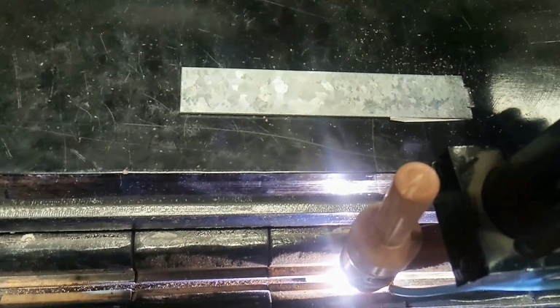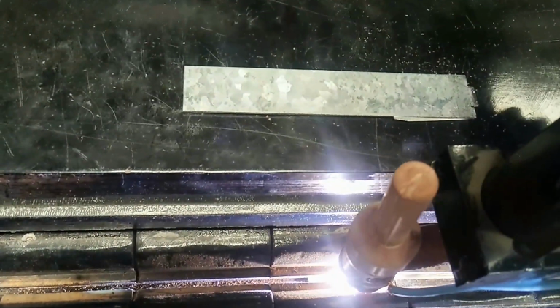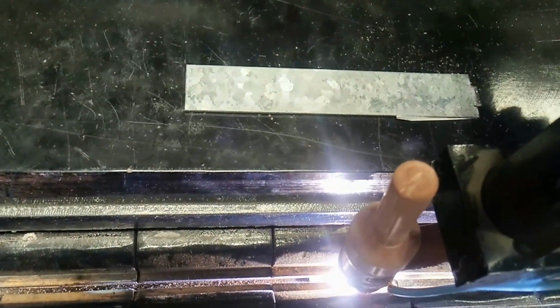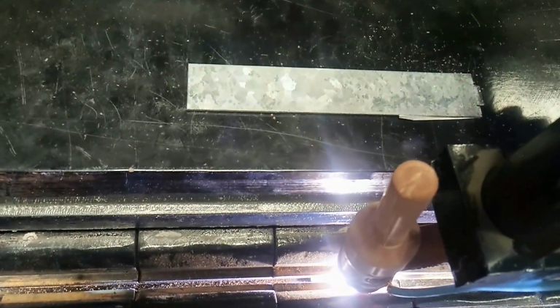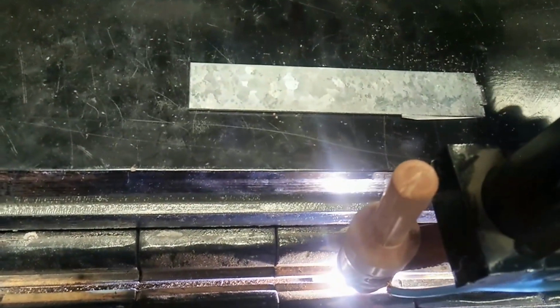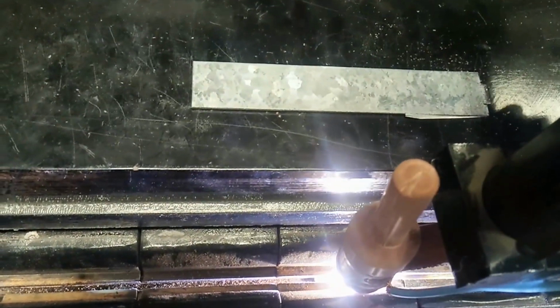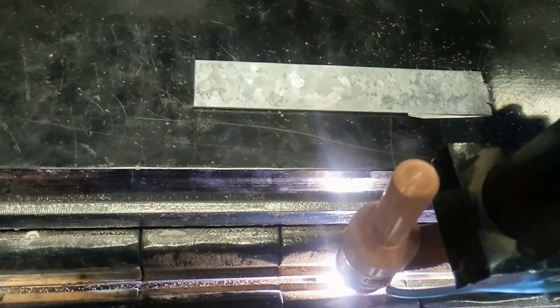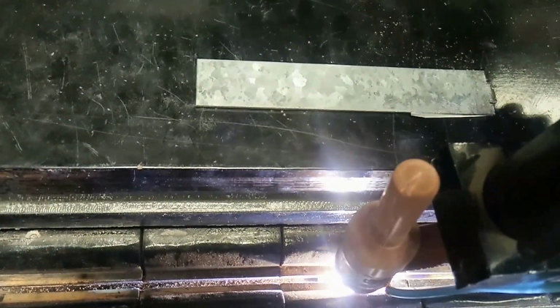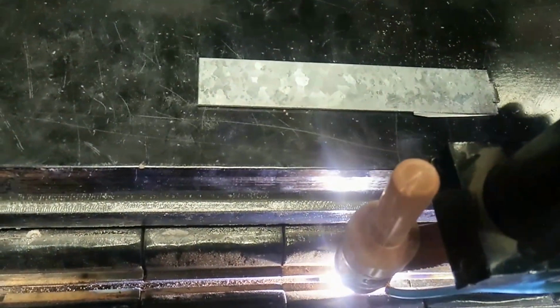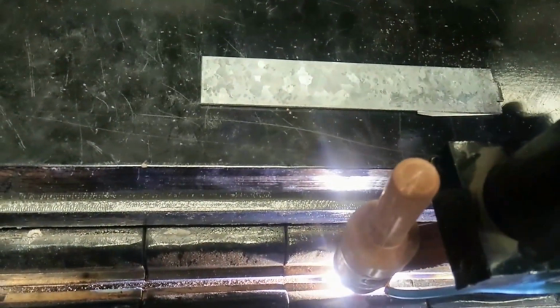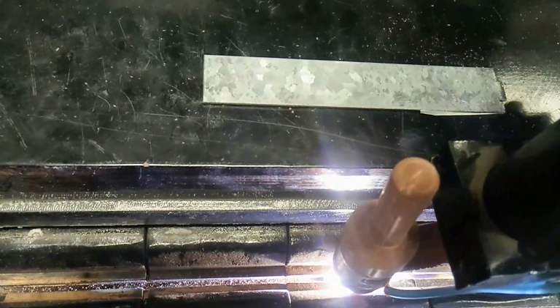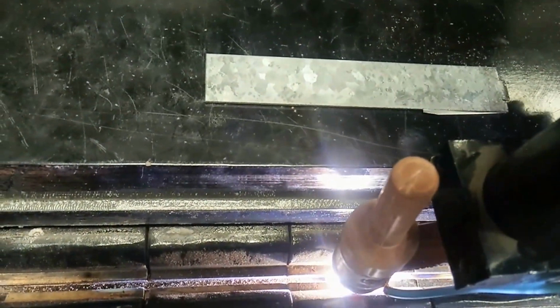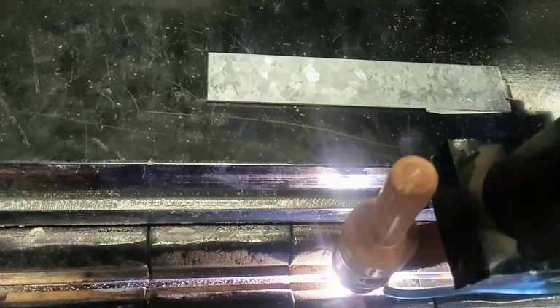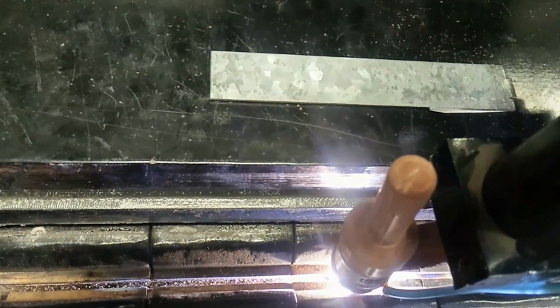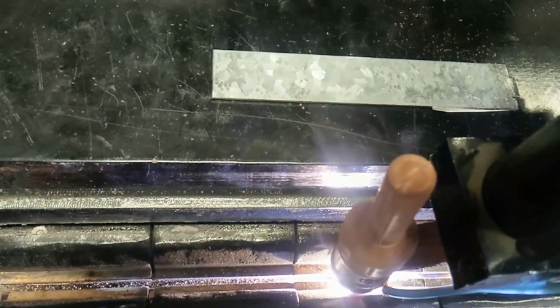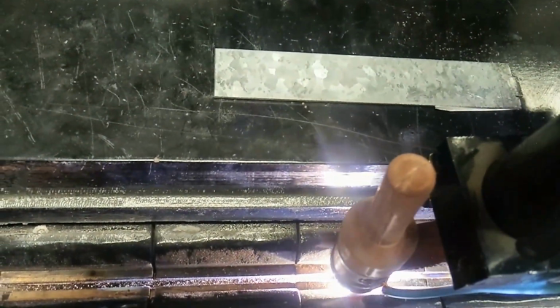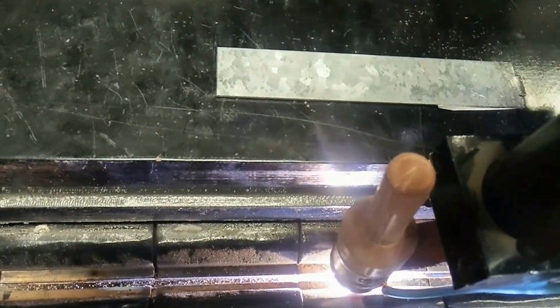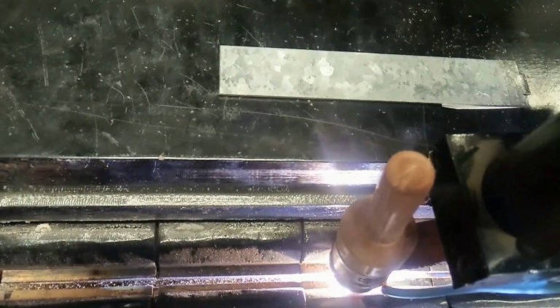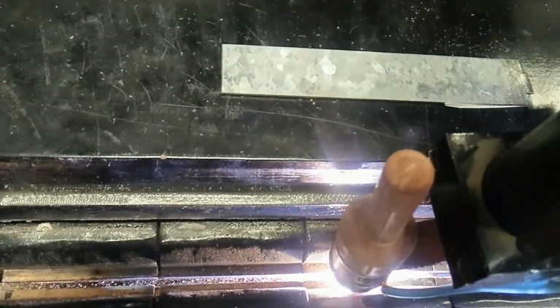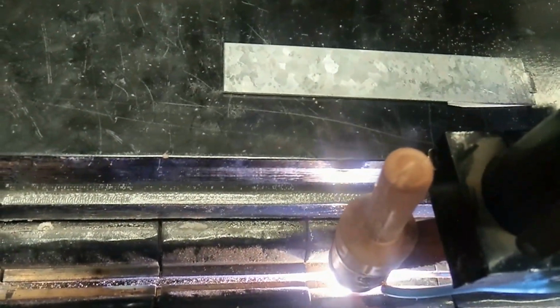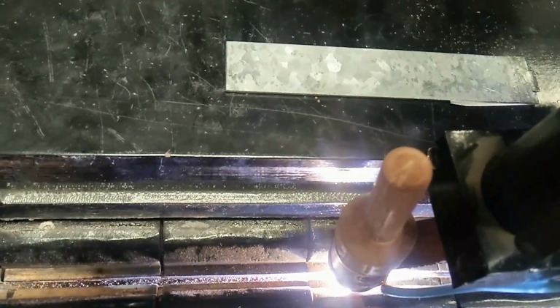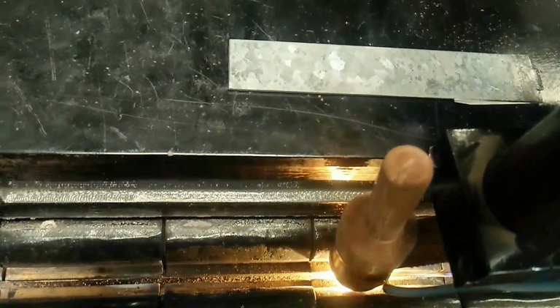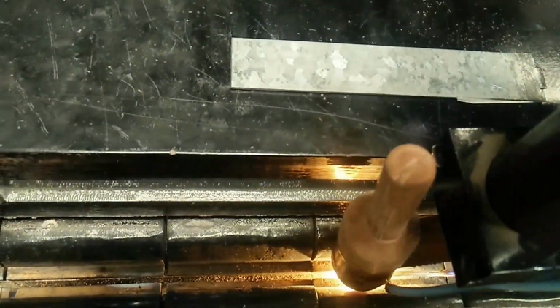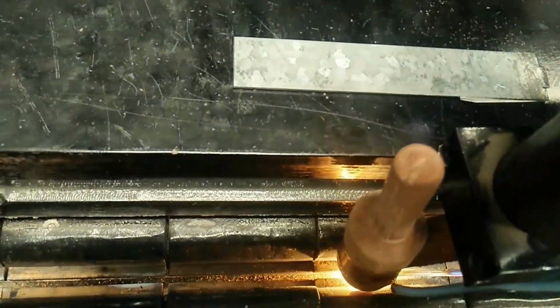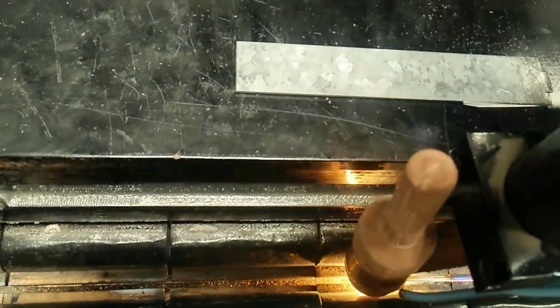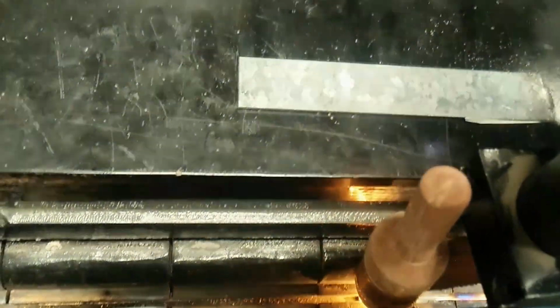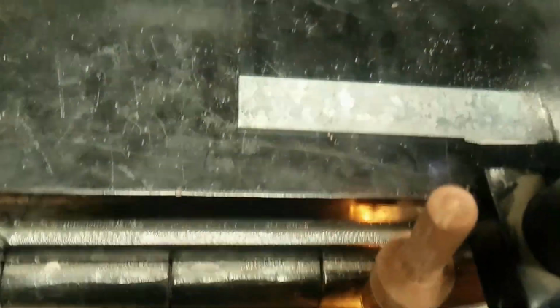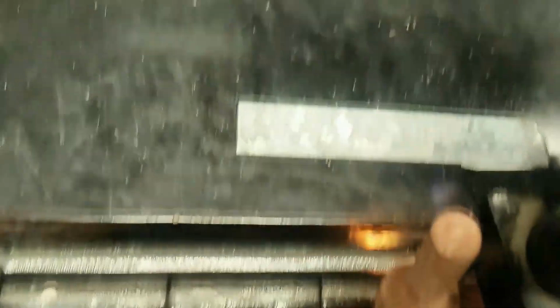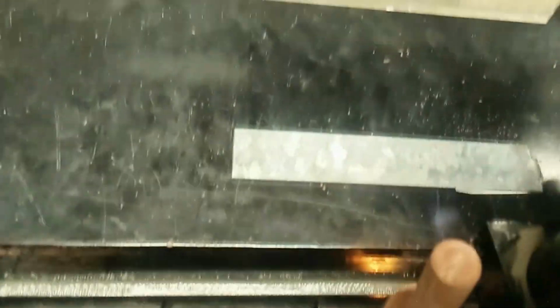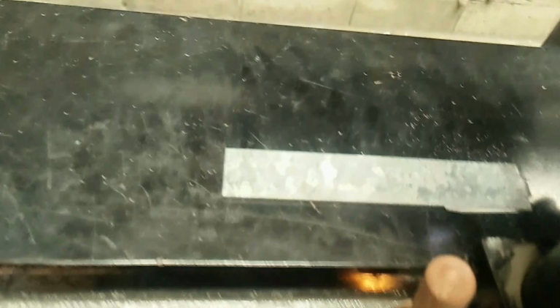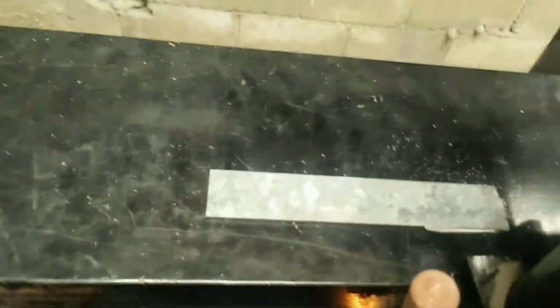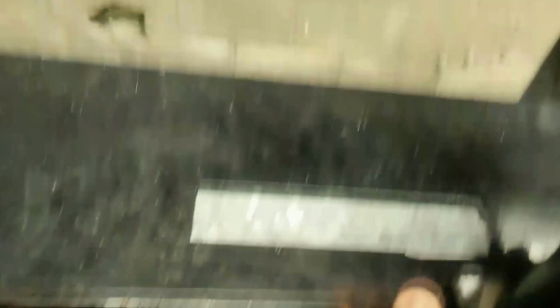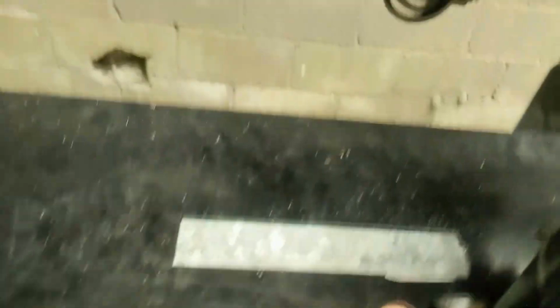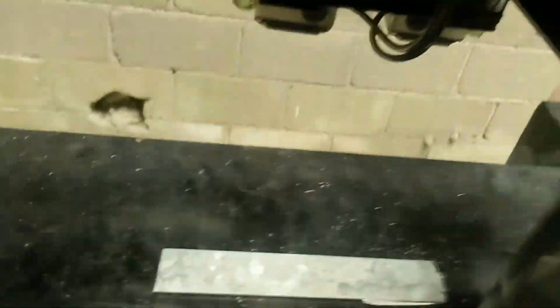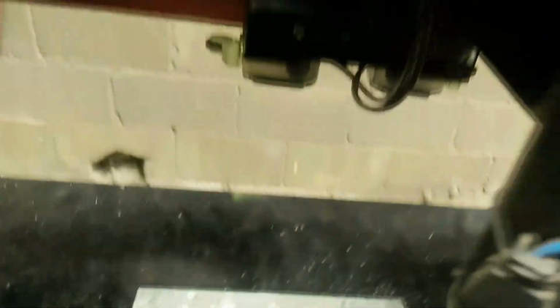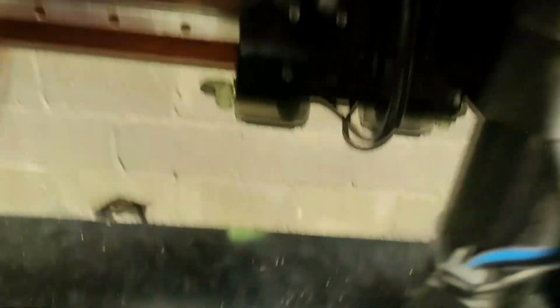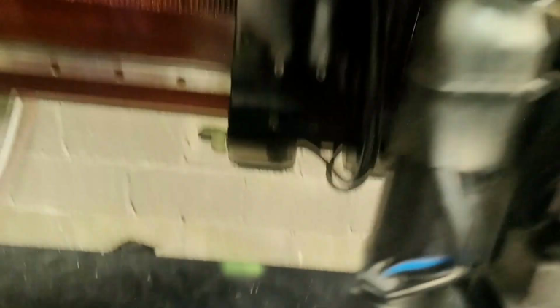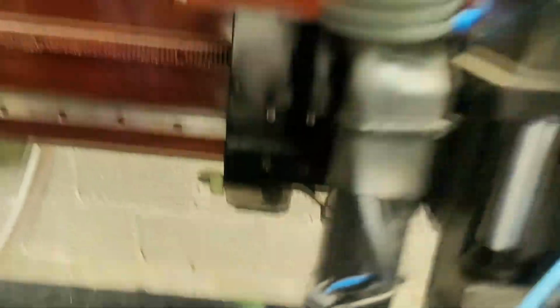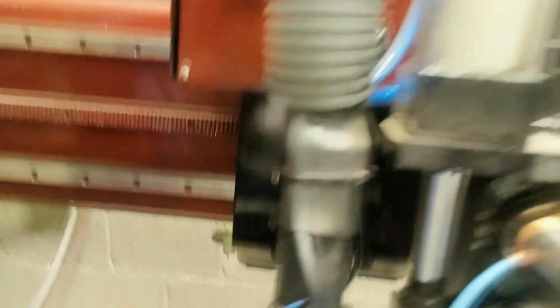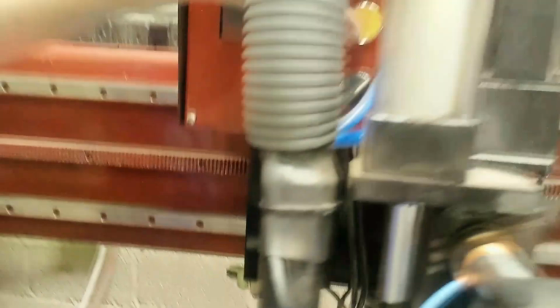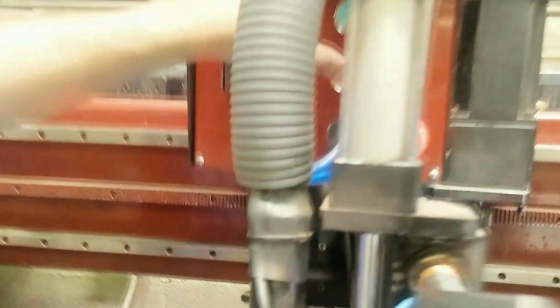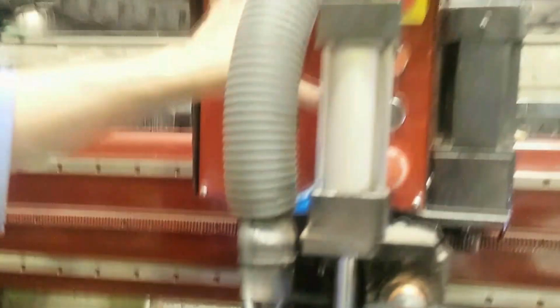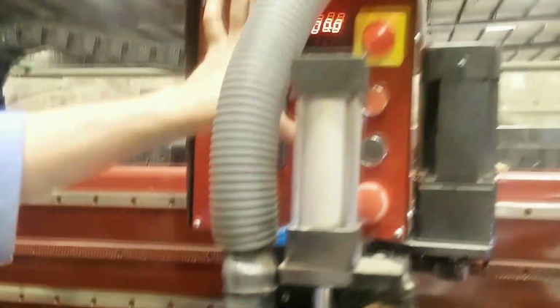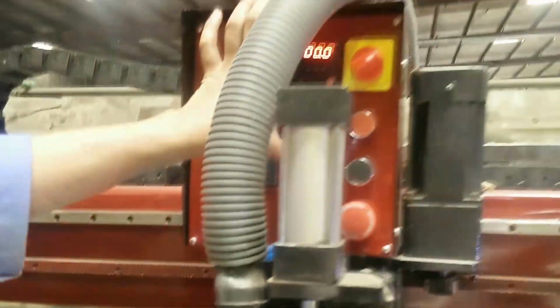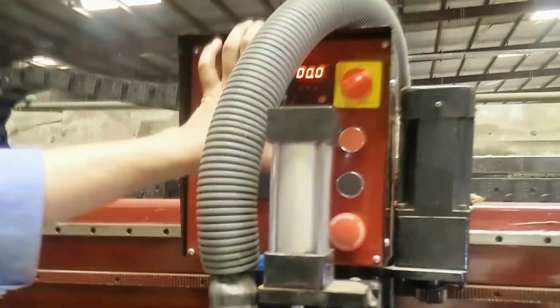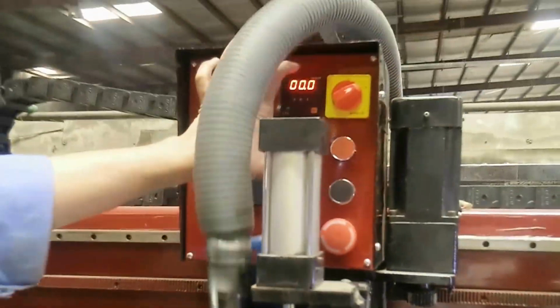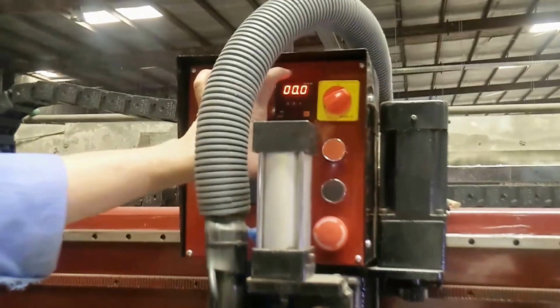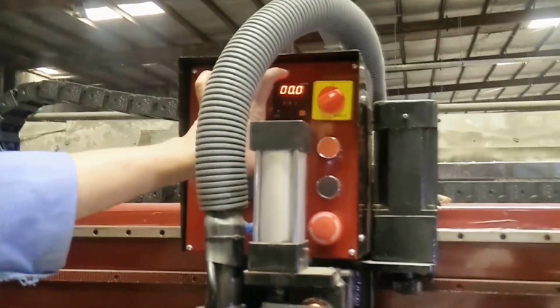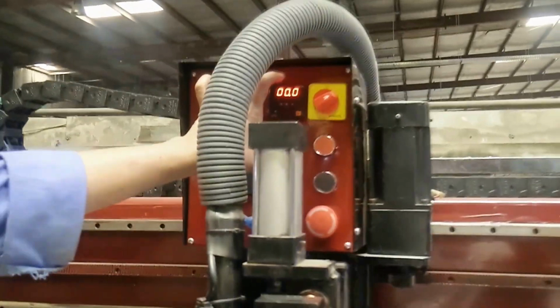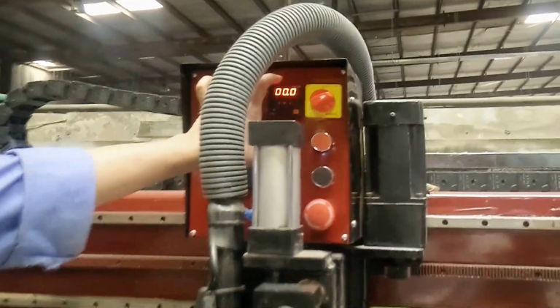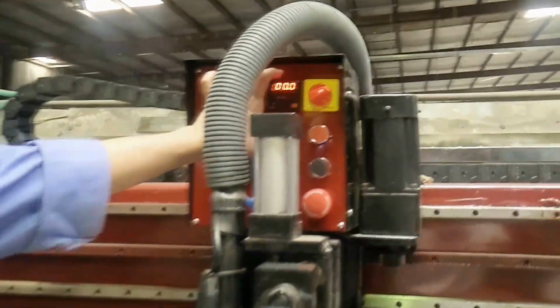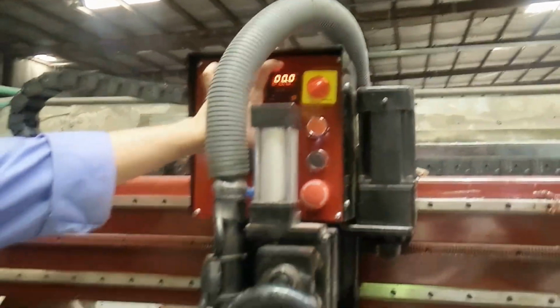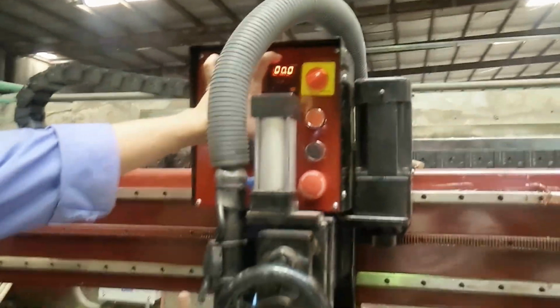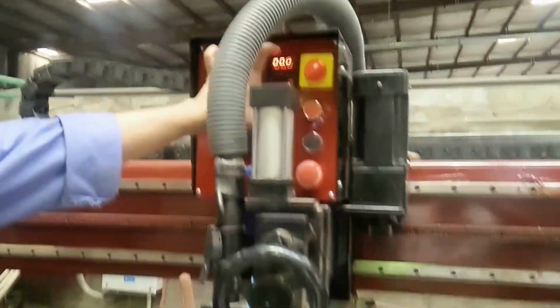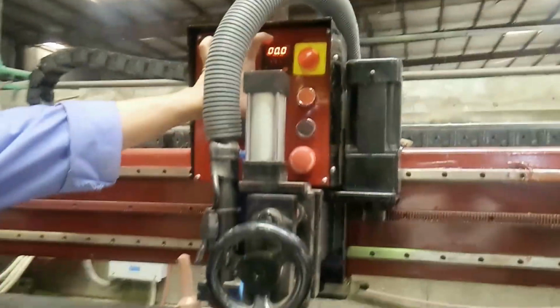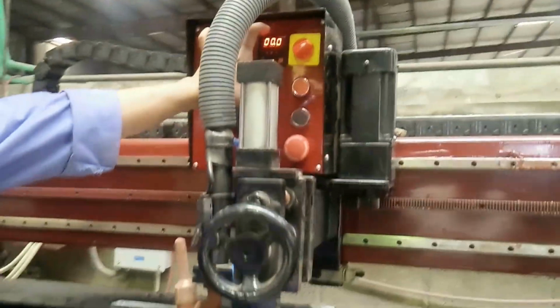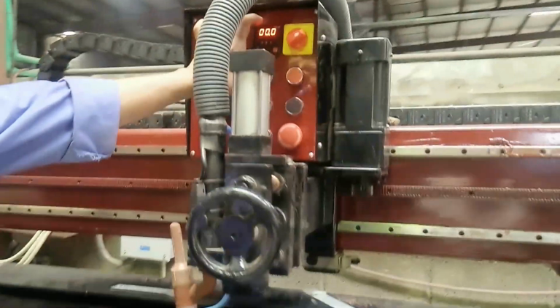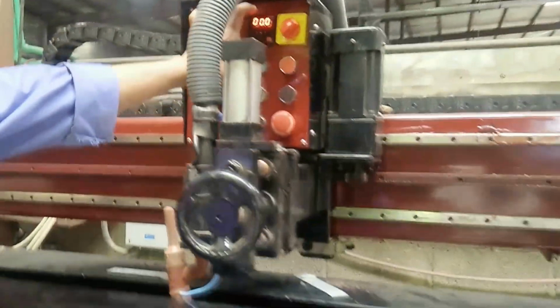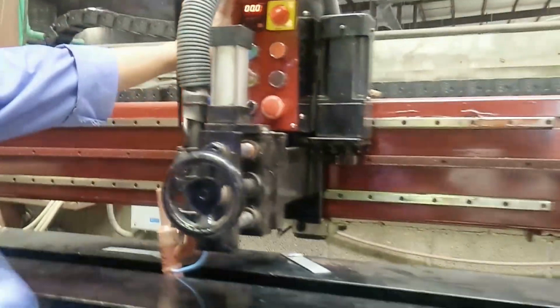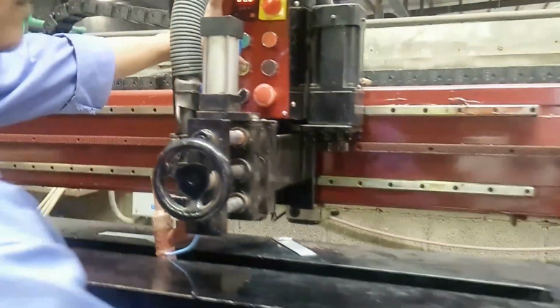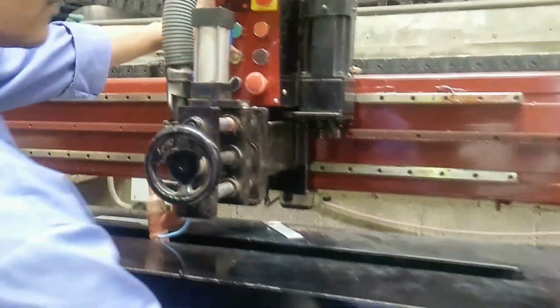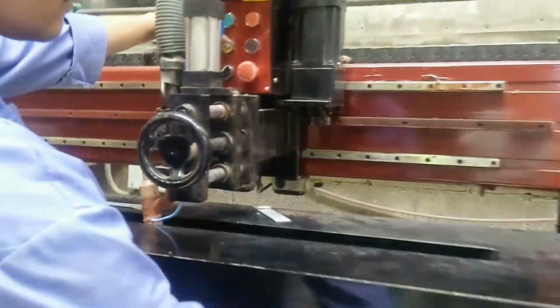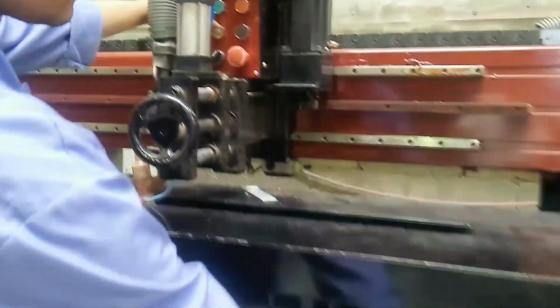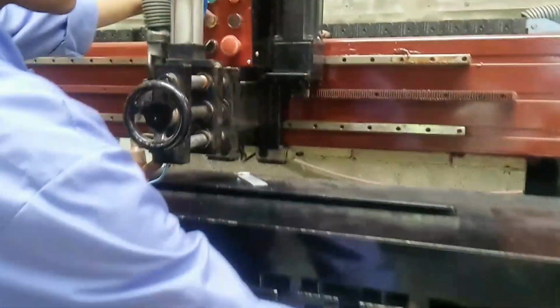It is automatically cut, and then the reverse is pressed on the pneumatic cylinder.